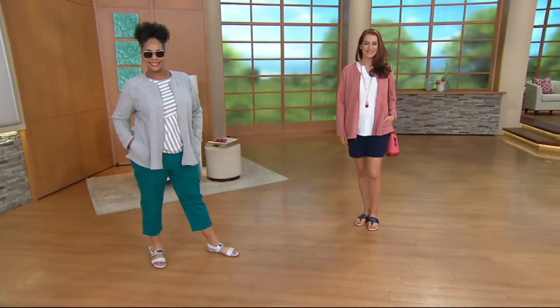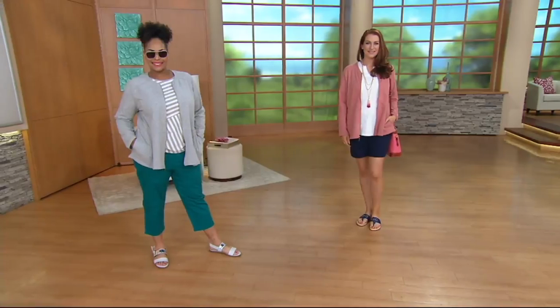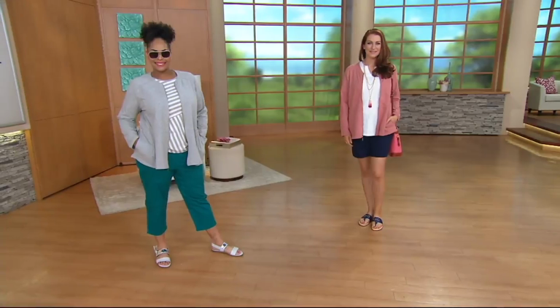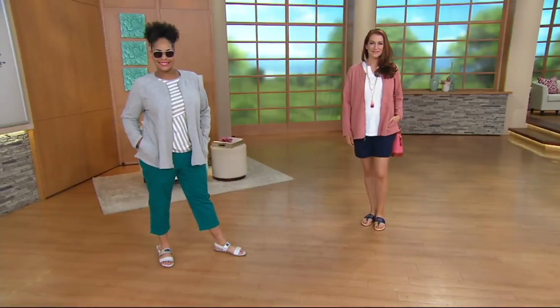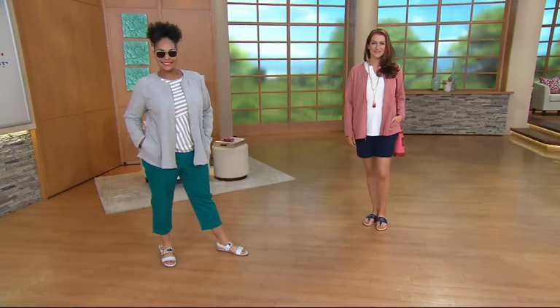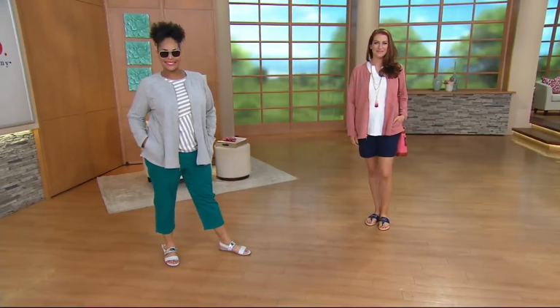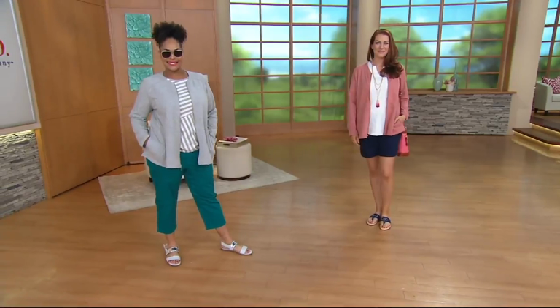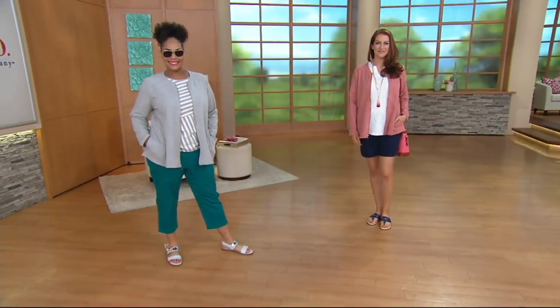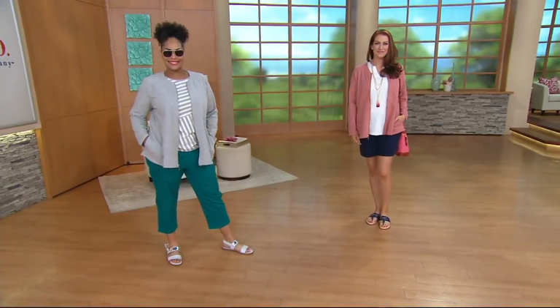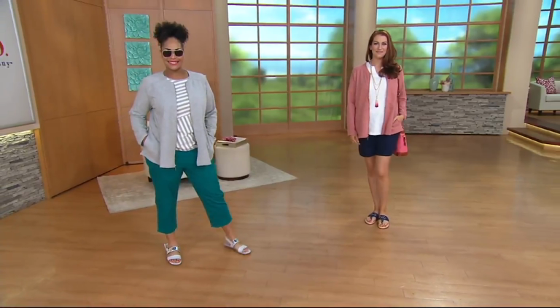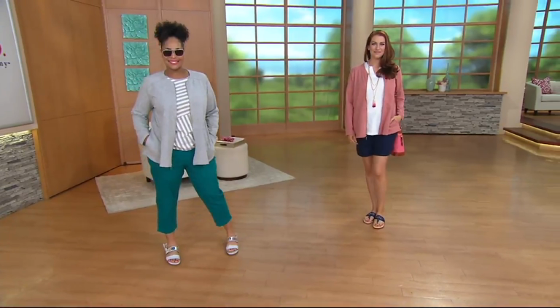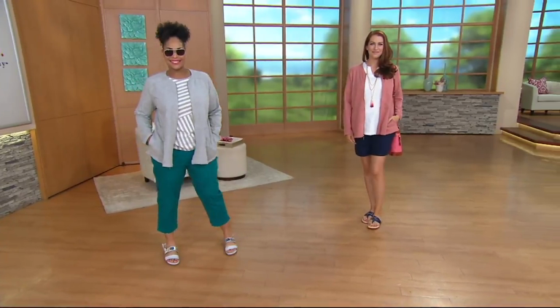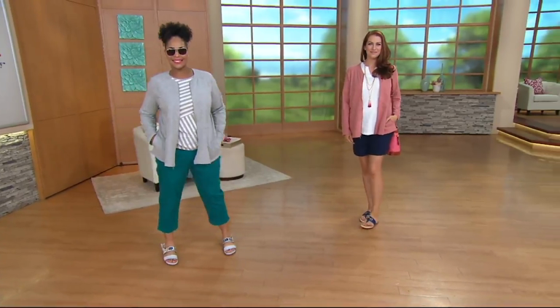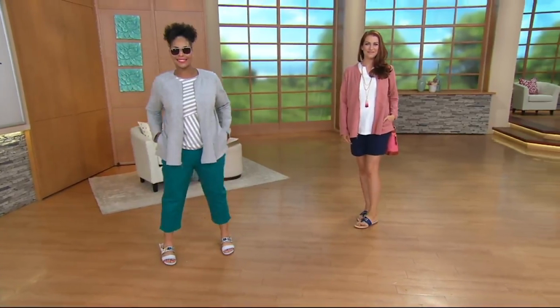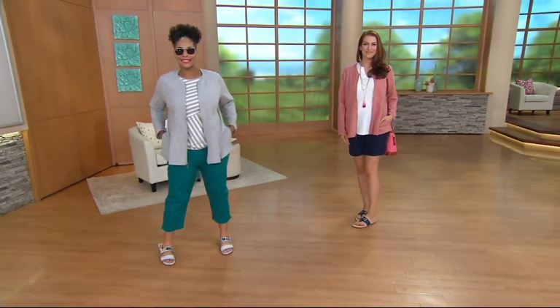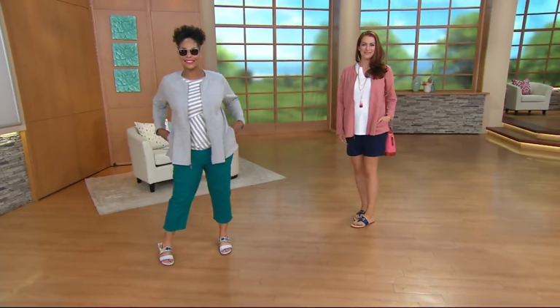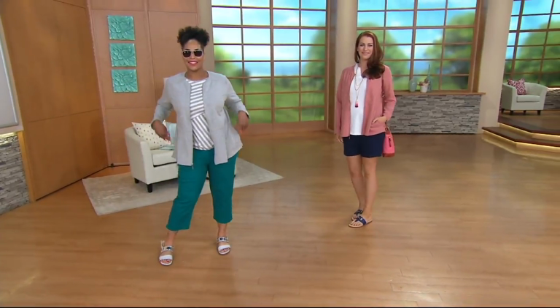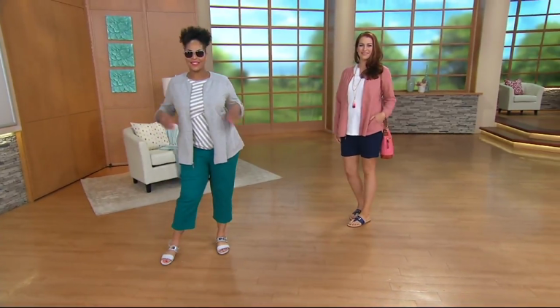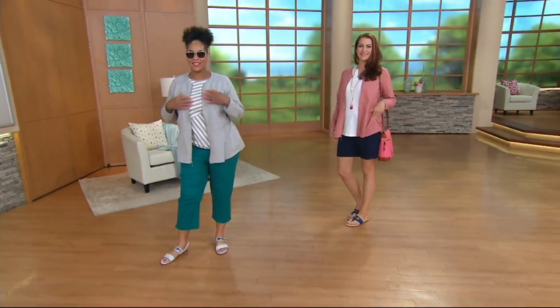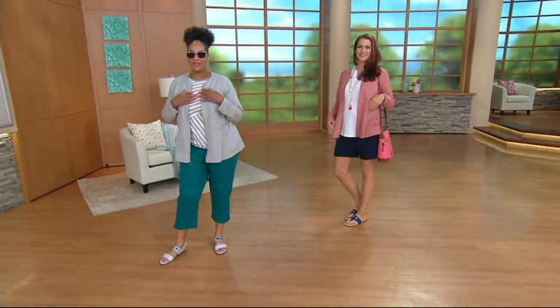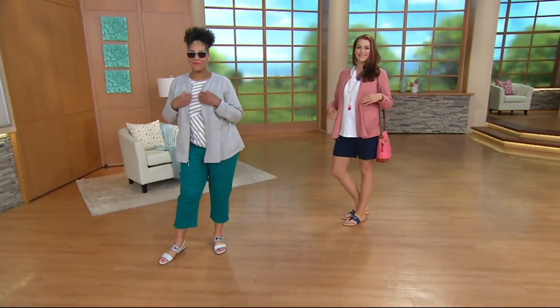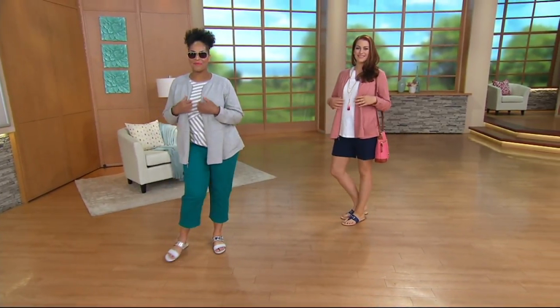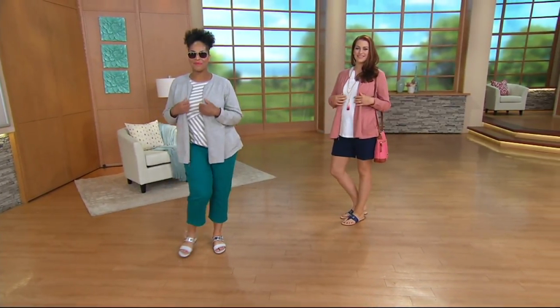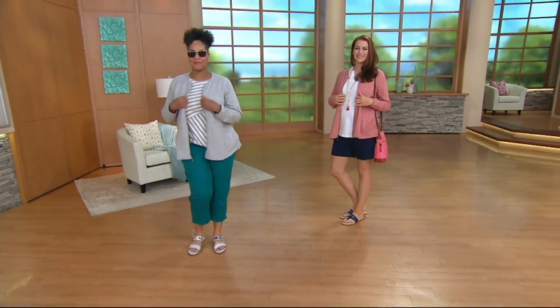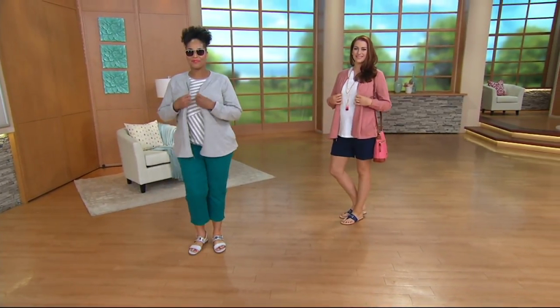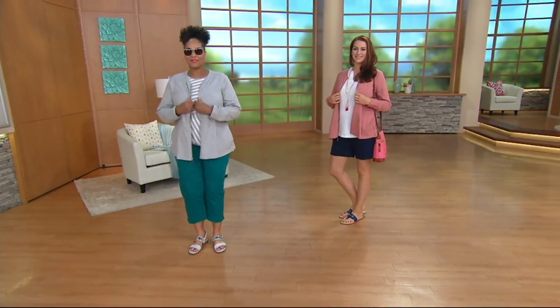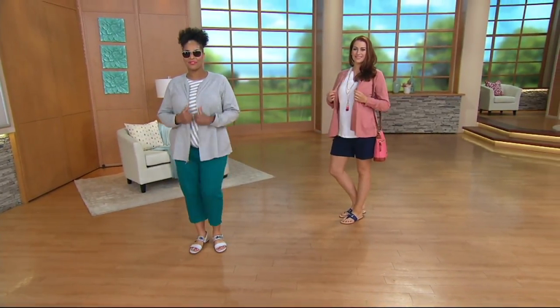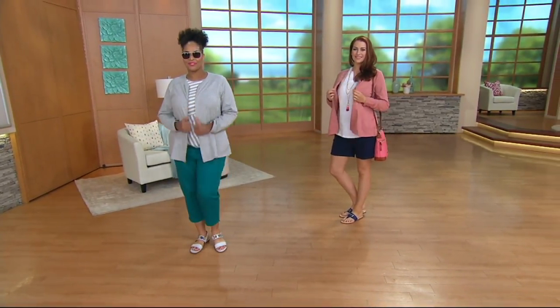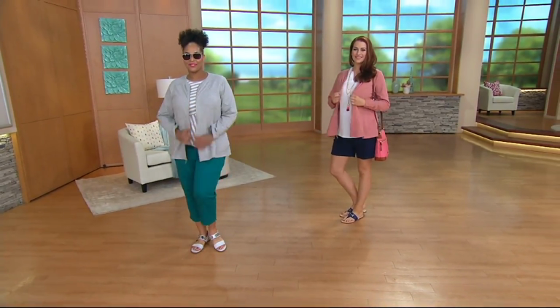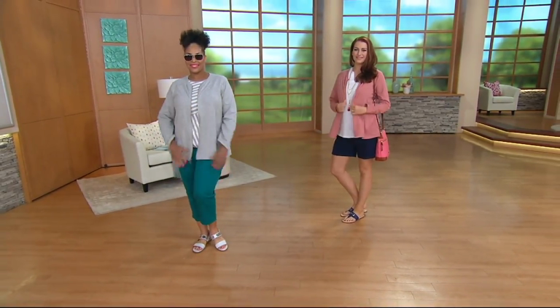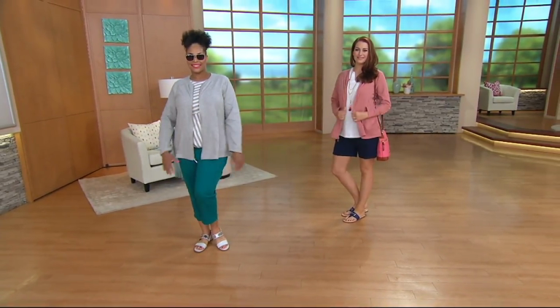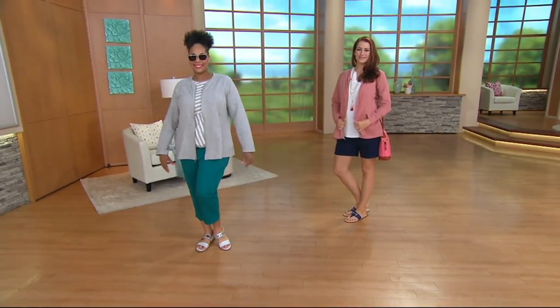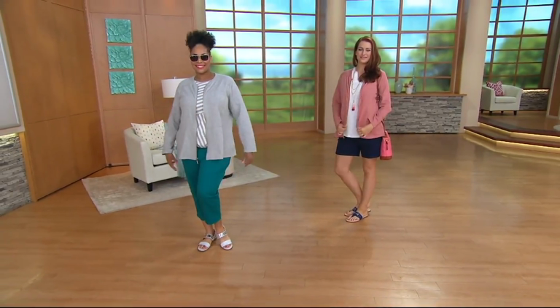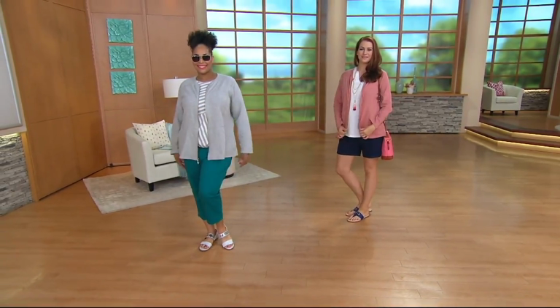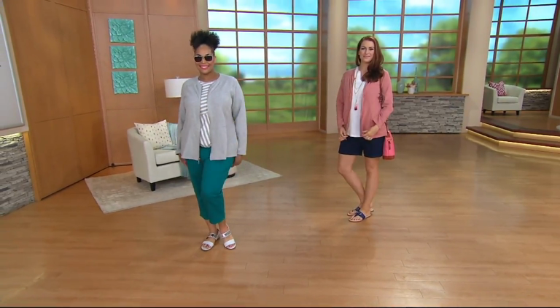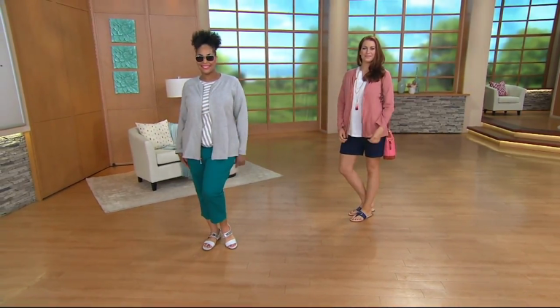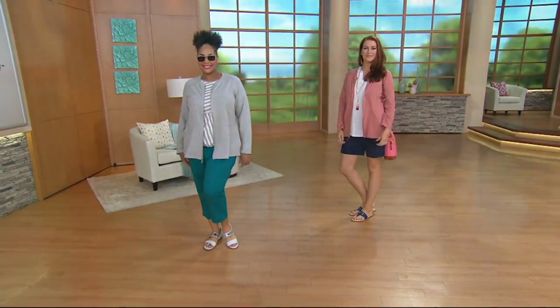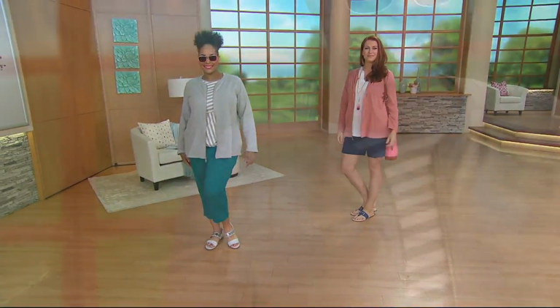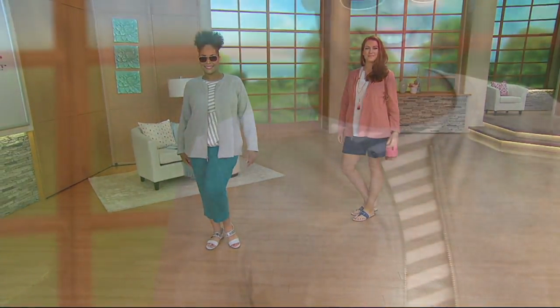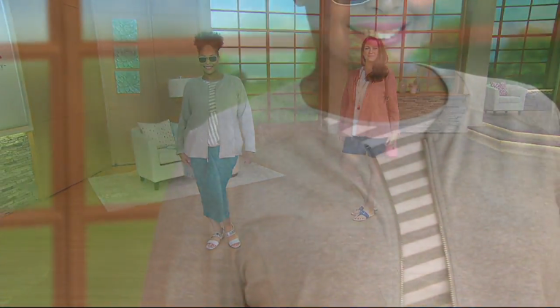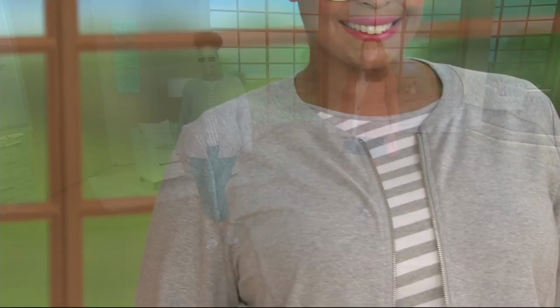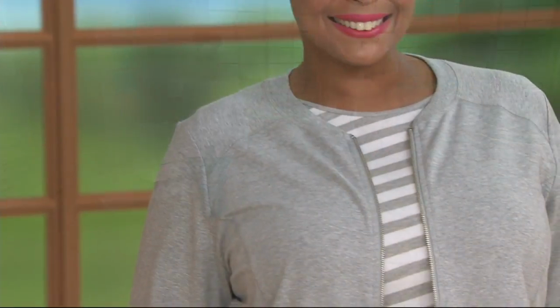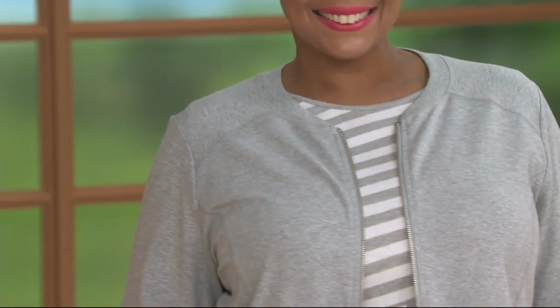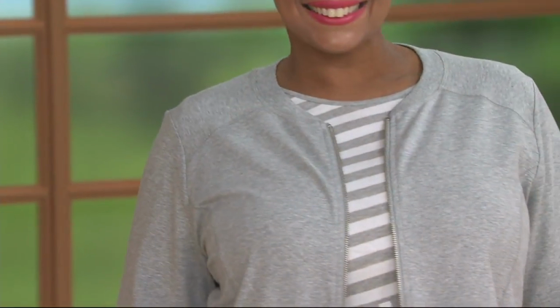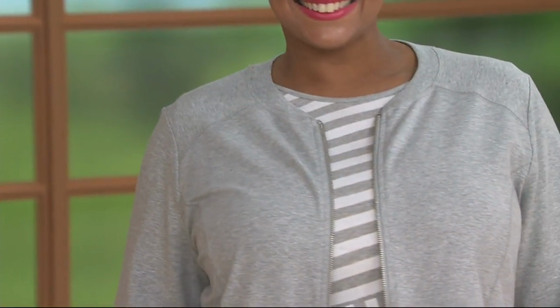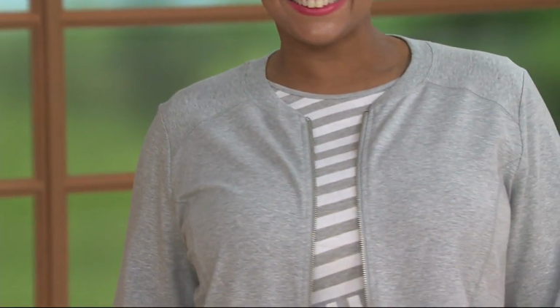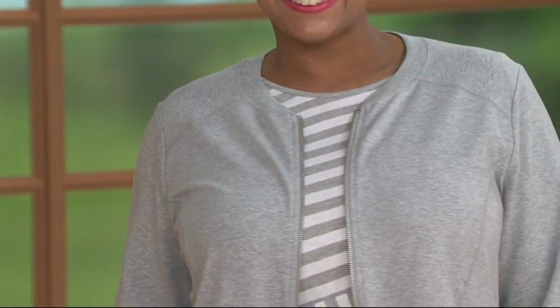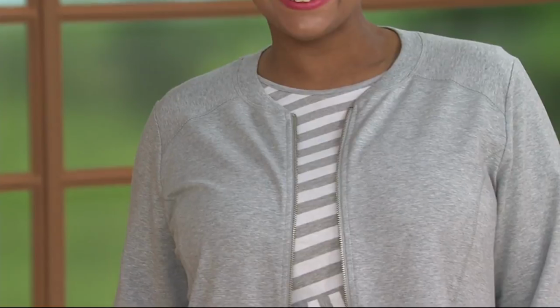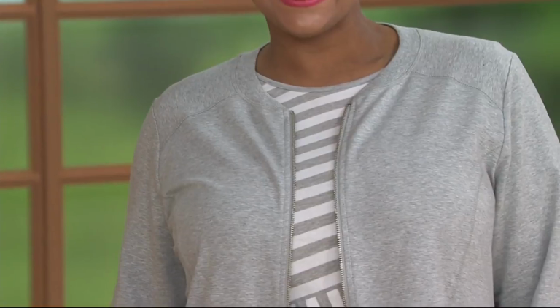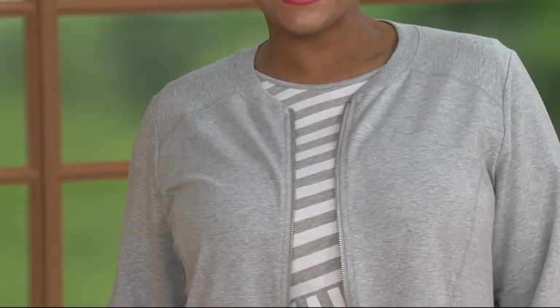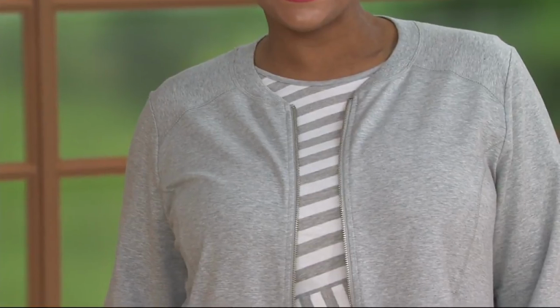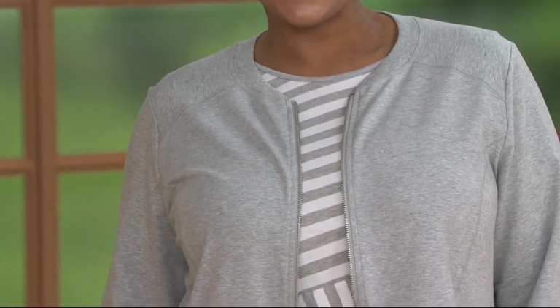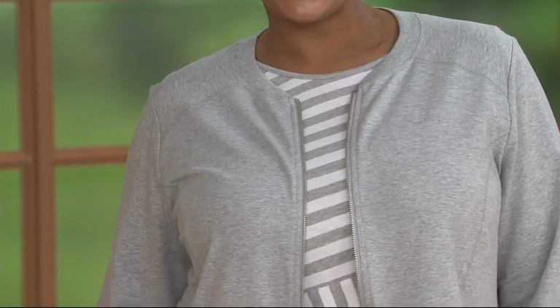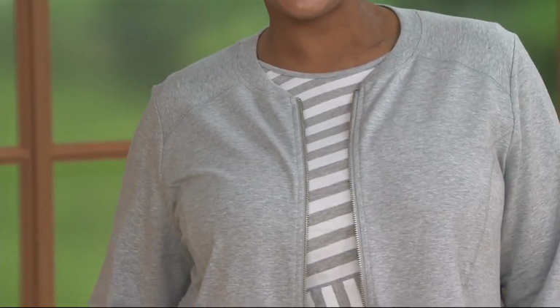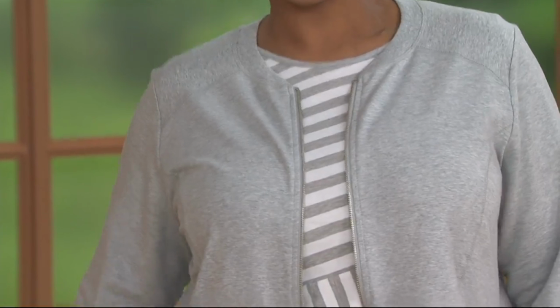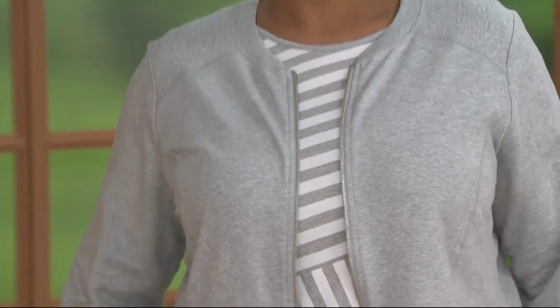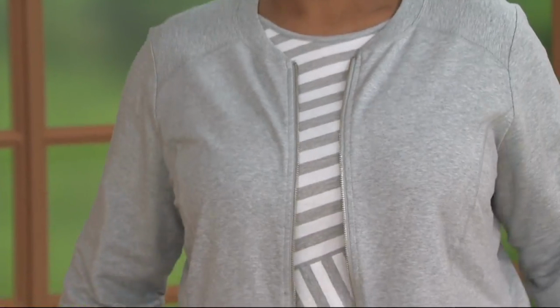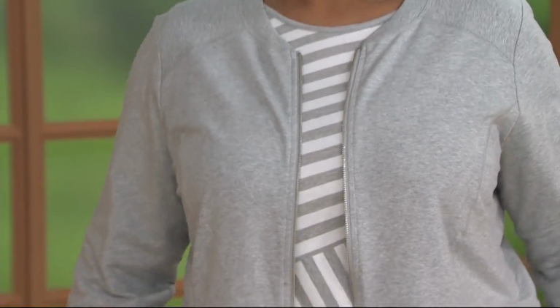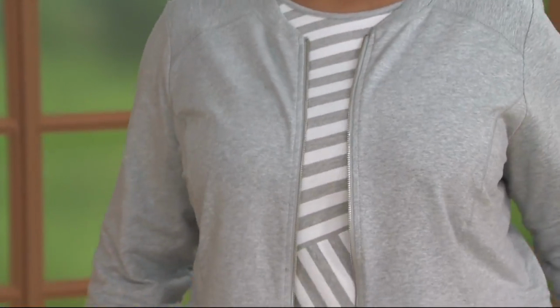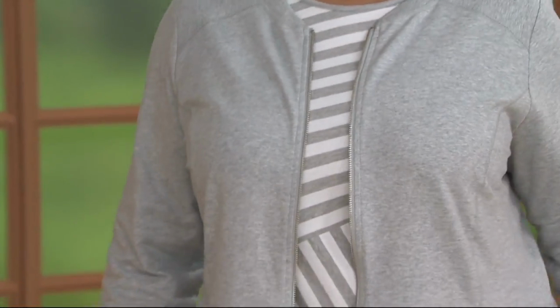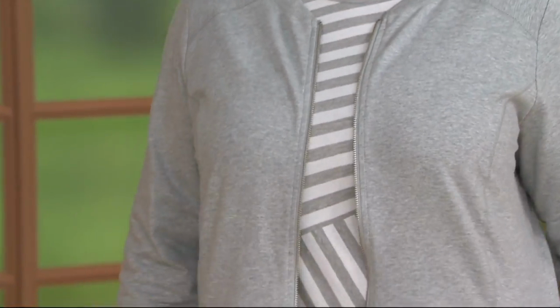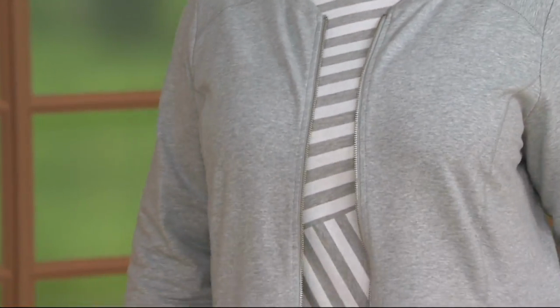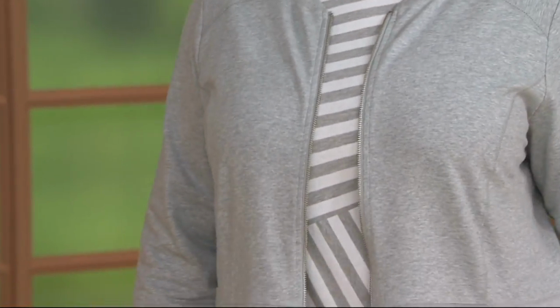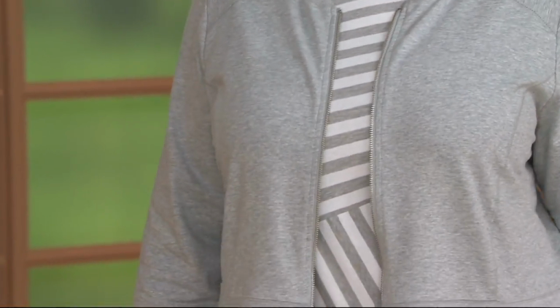Denim & Company active peplum zip-front long sleeve jacket. Say that ten times fast! Last day at this featured price of under $40.